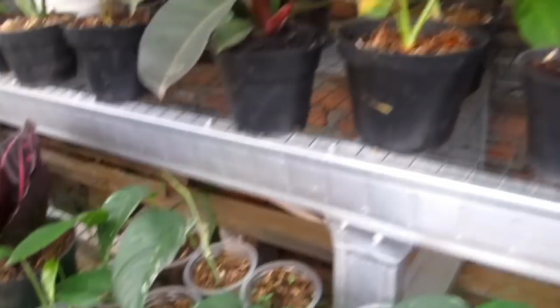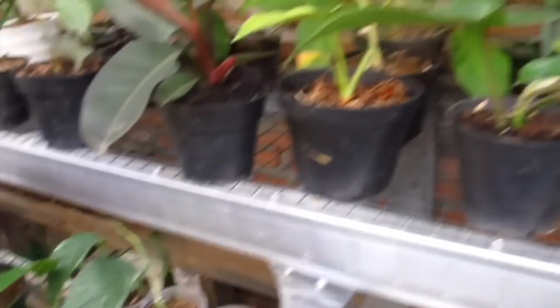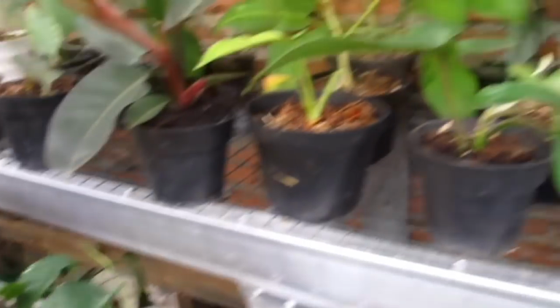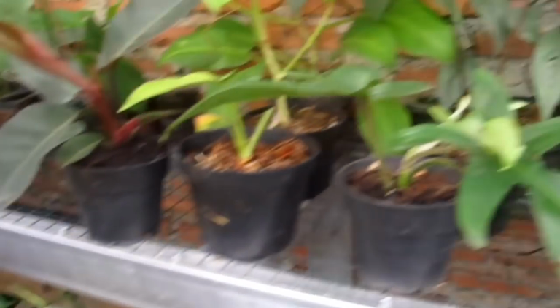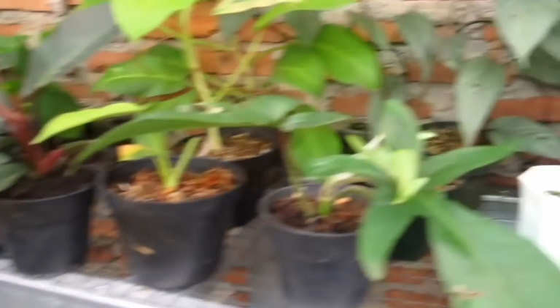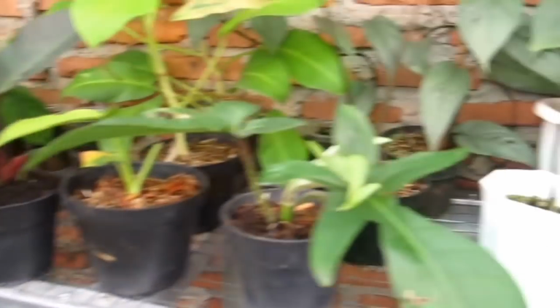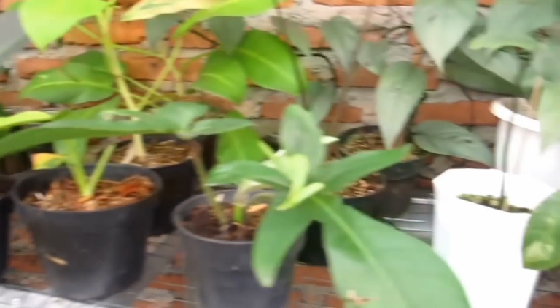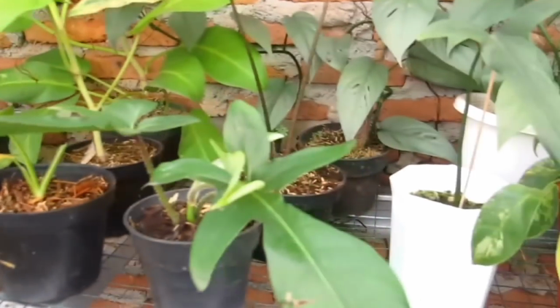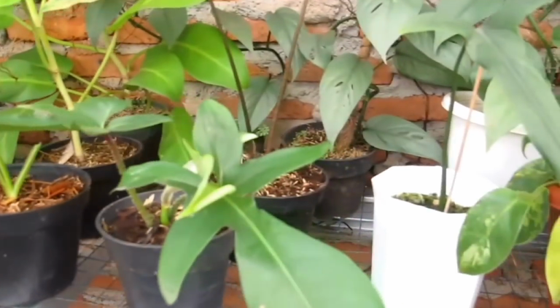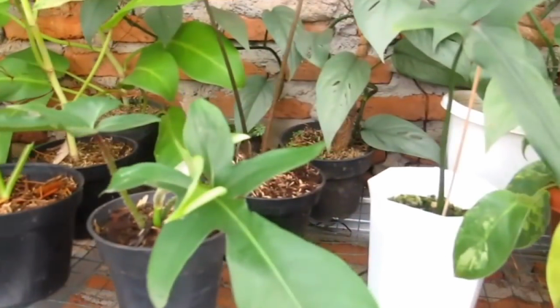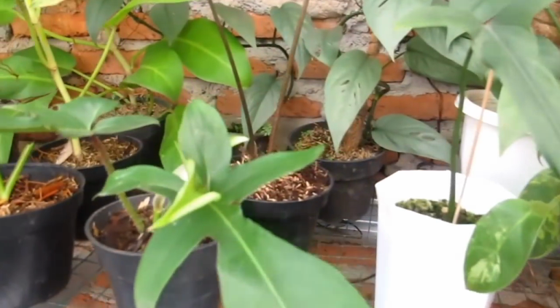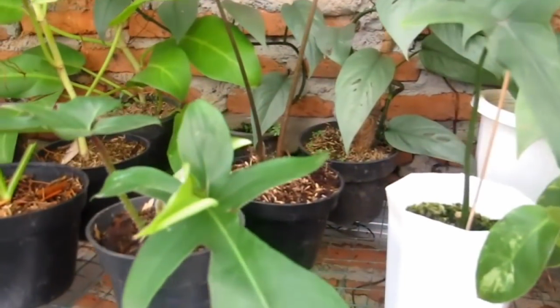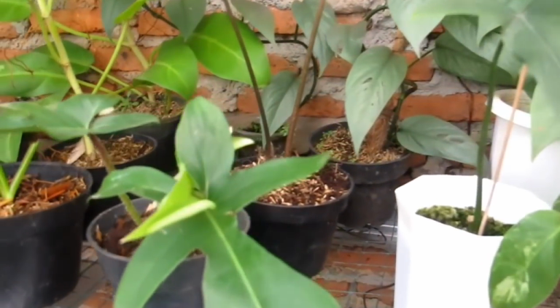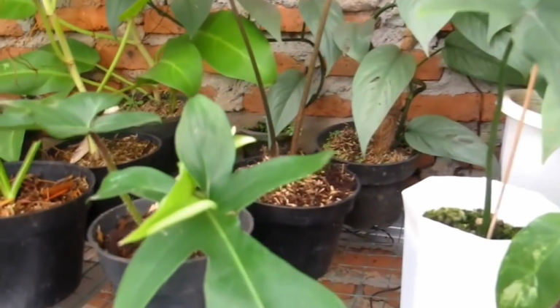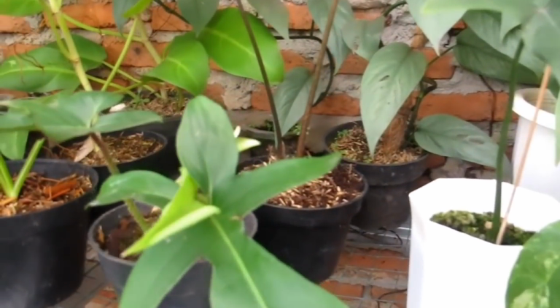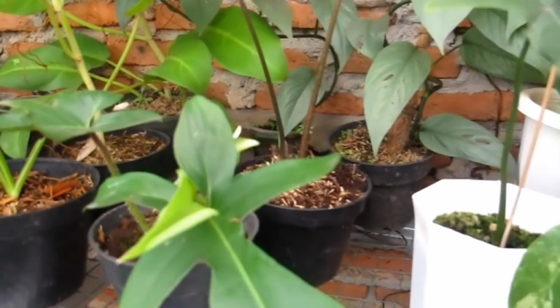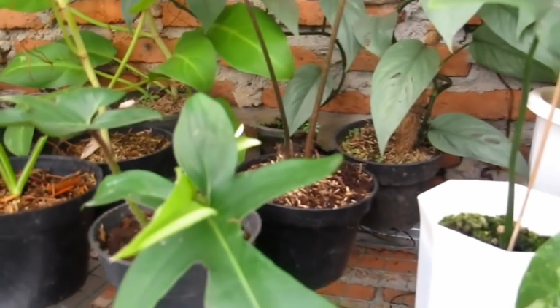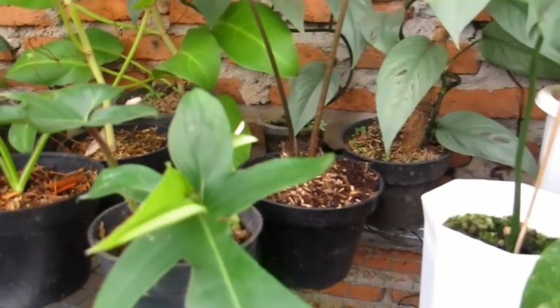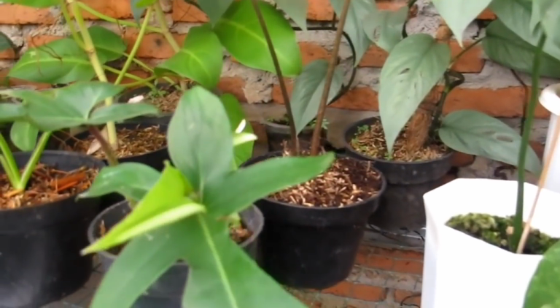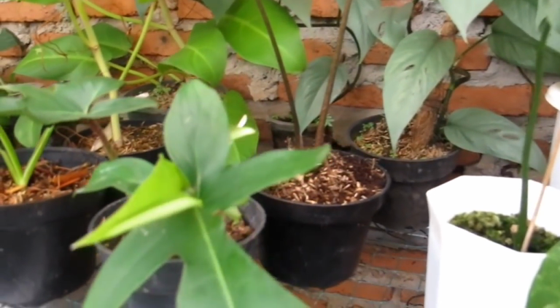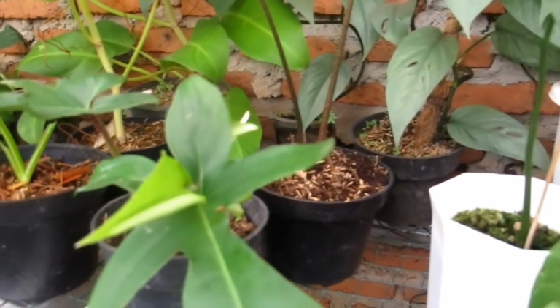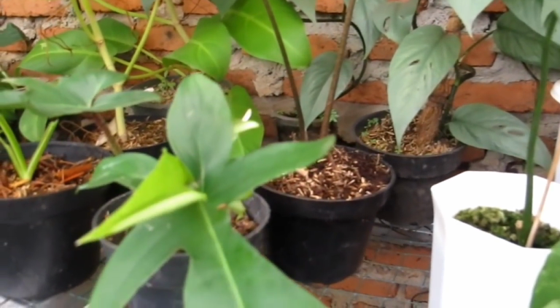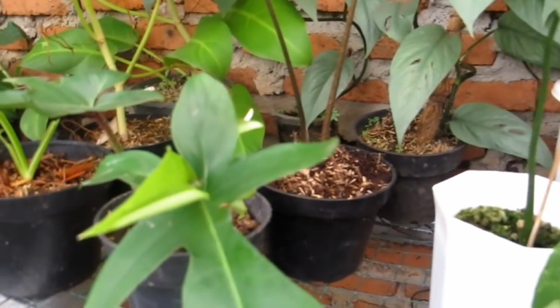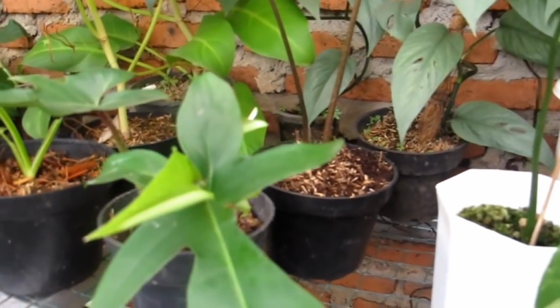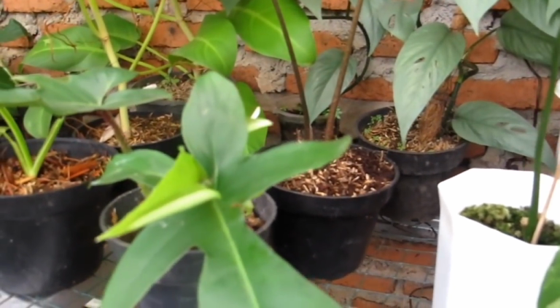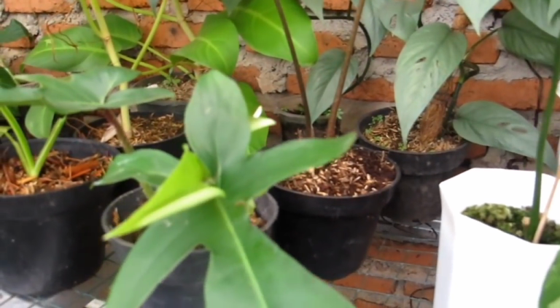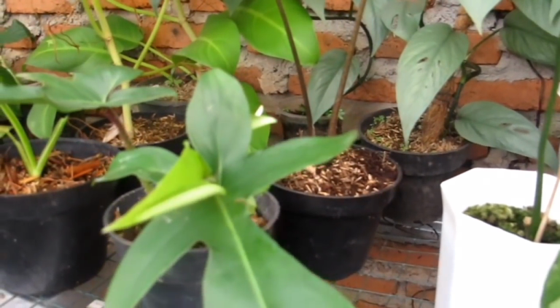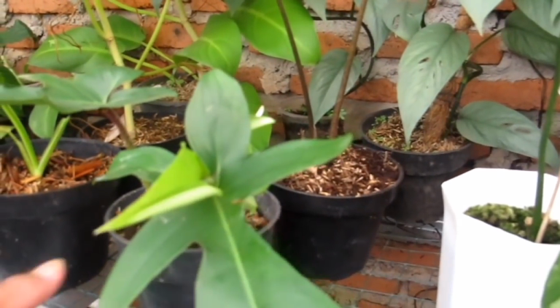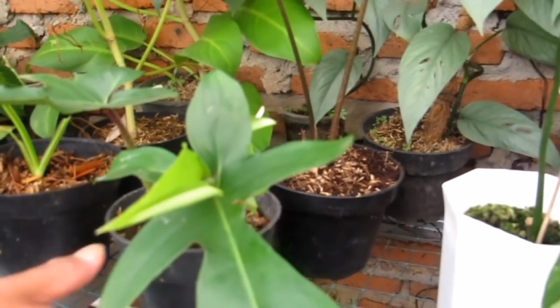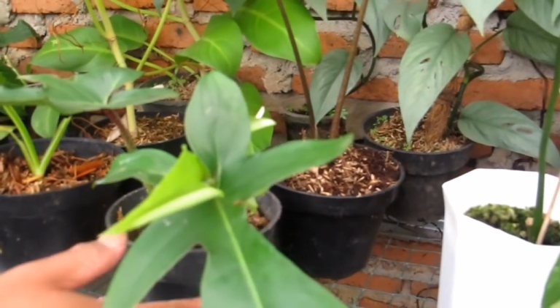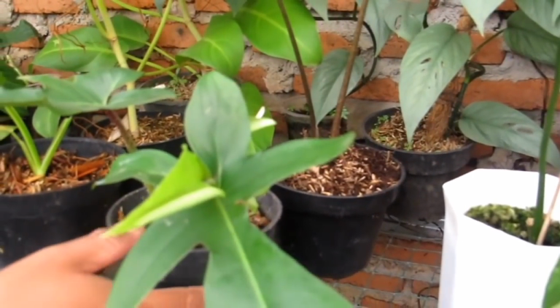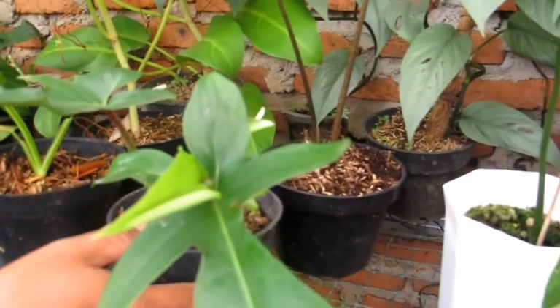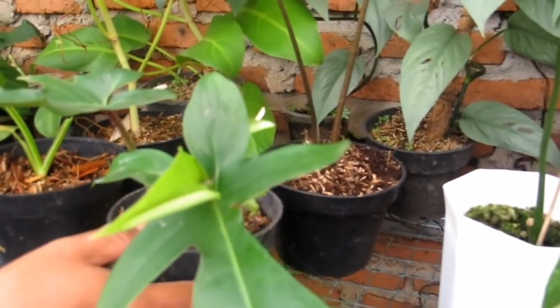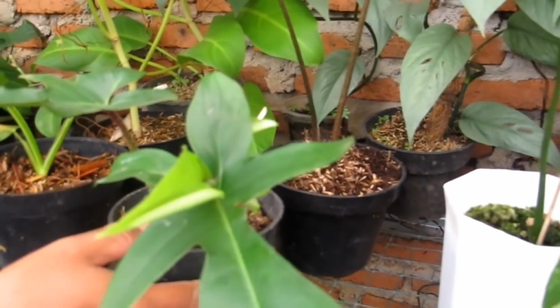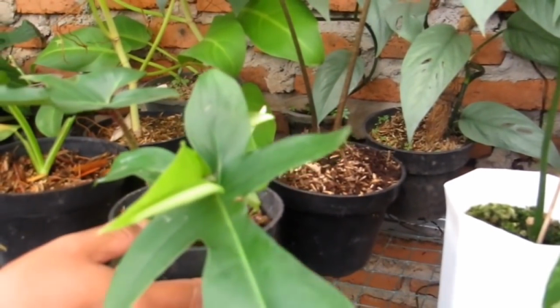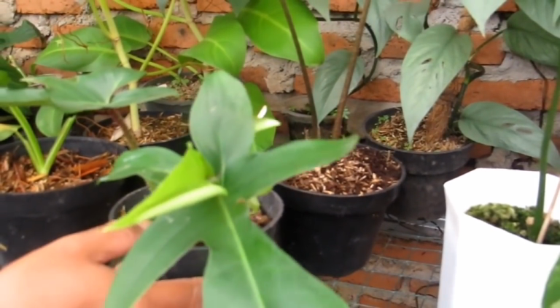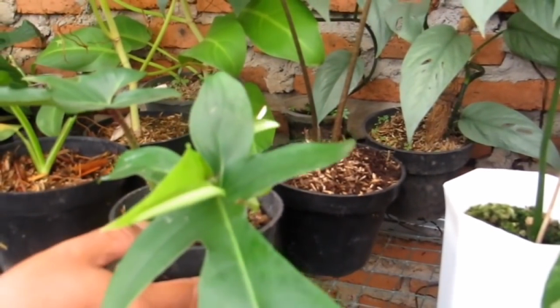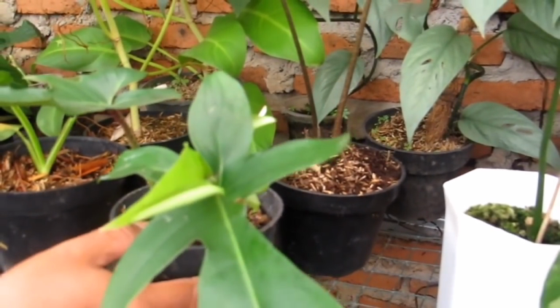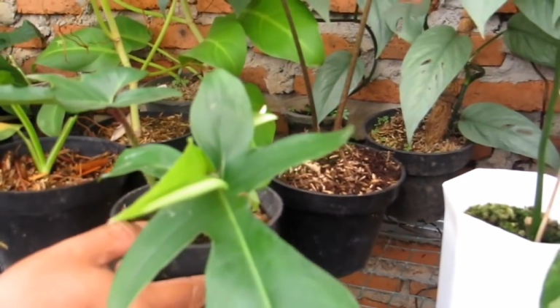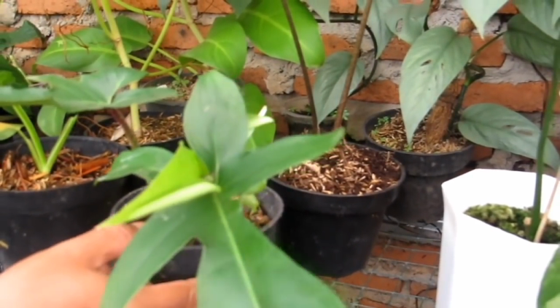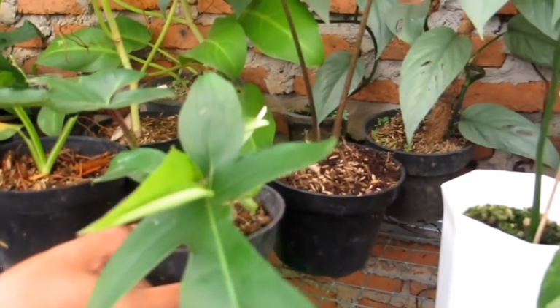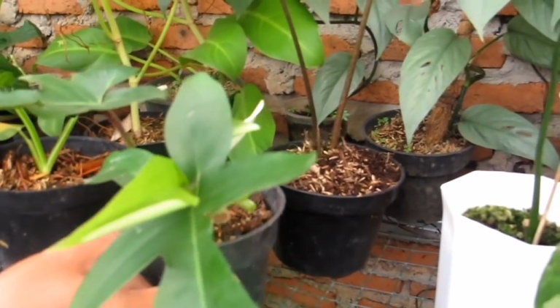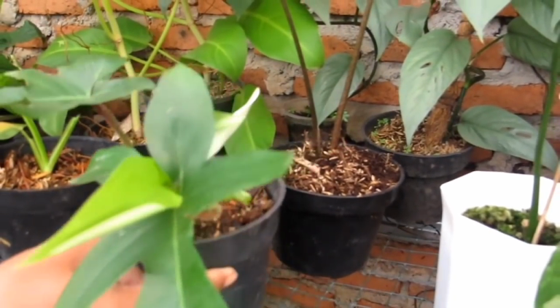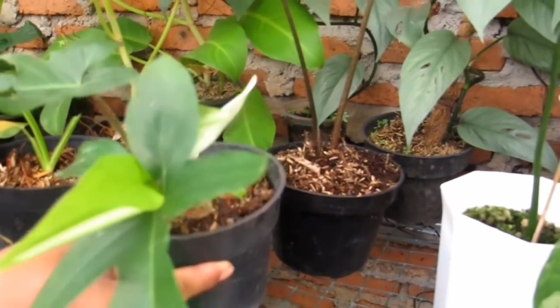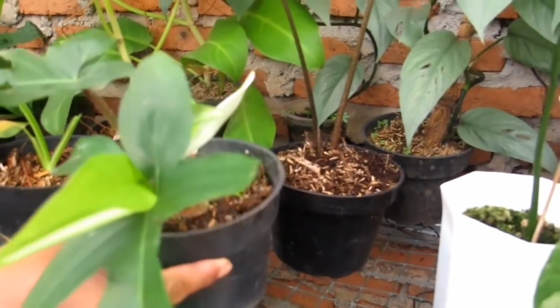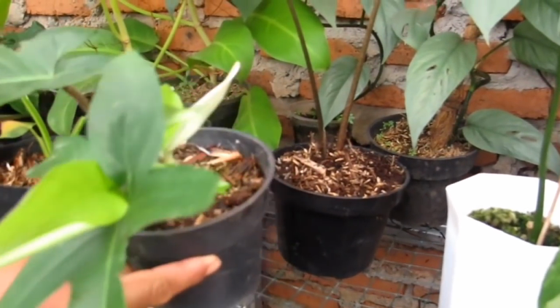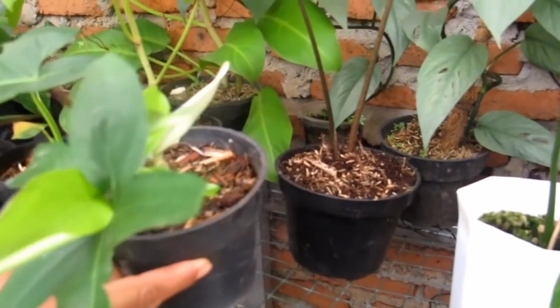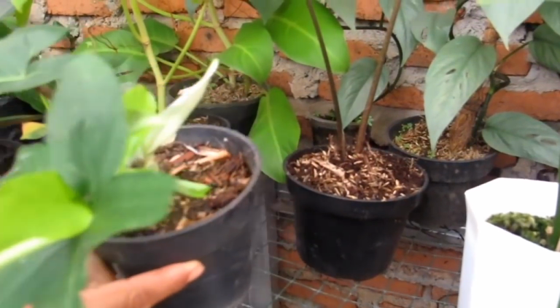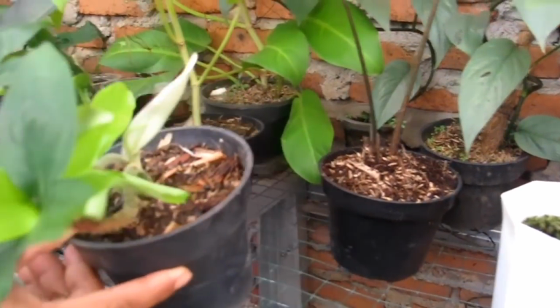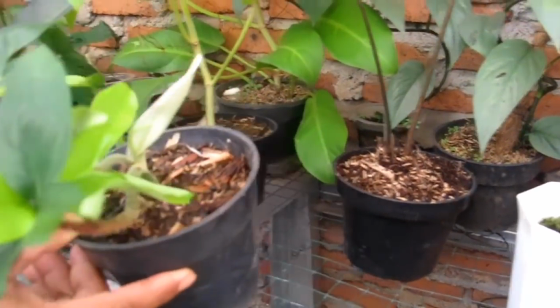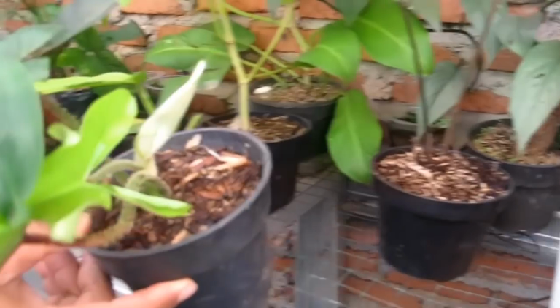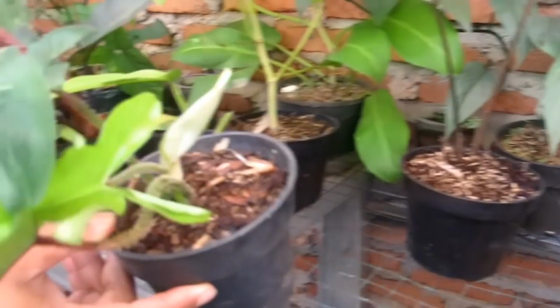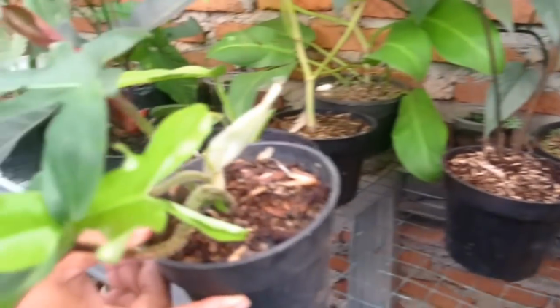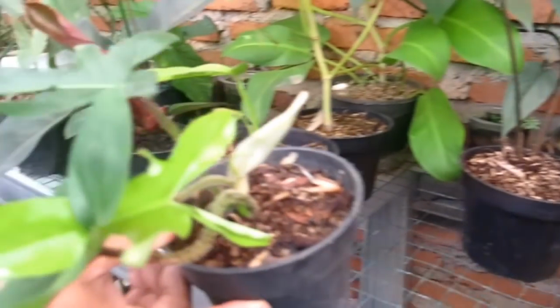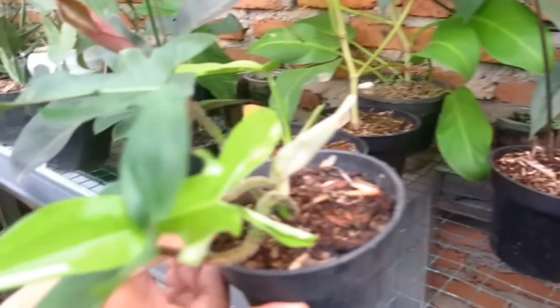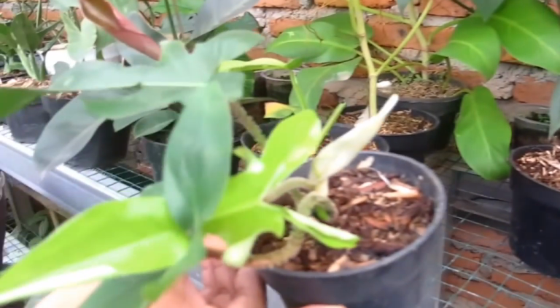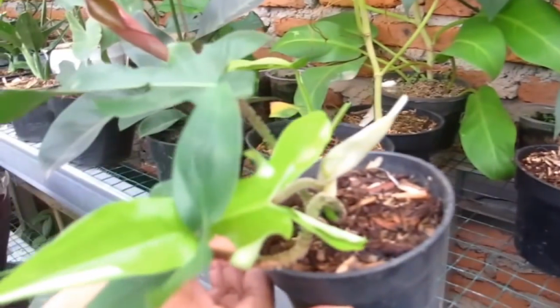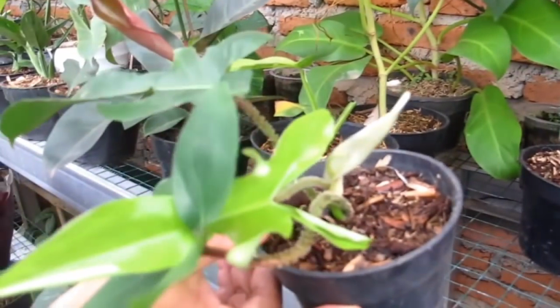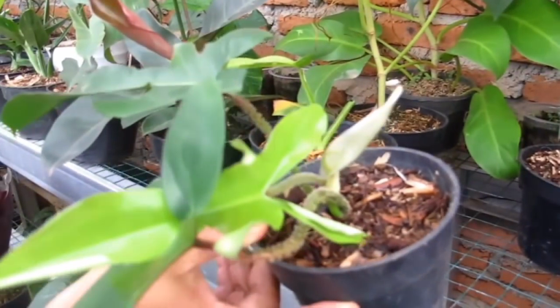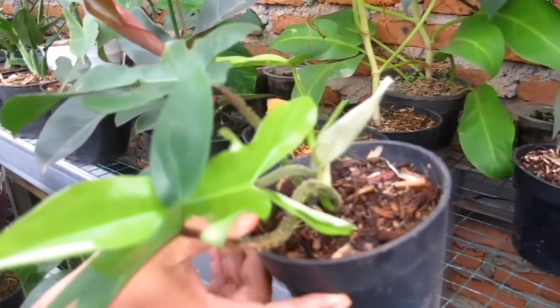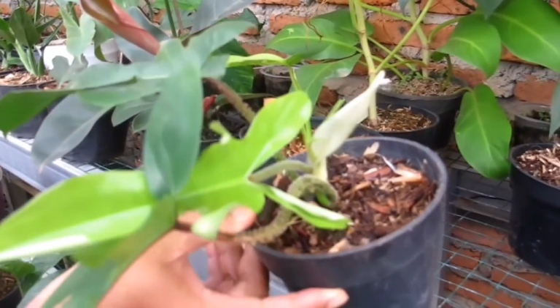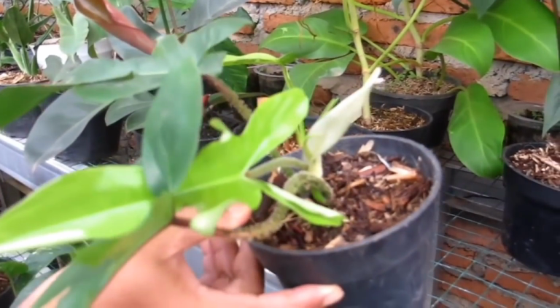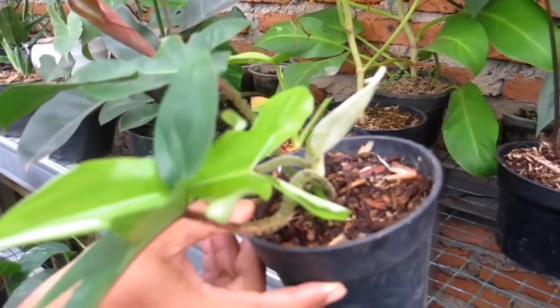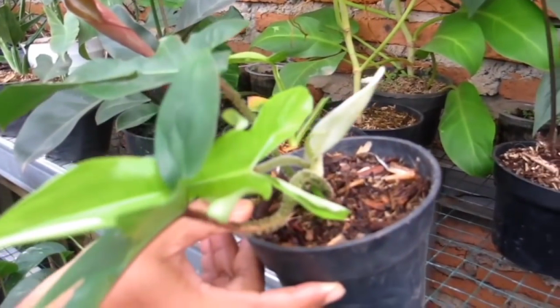Ini Scindapsus Silvery Ann — harganya Rp50.000 saja untuk Scindapsus Silvery Ann.